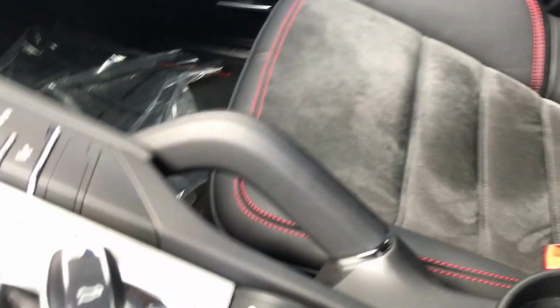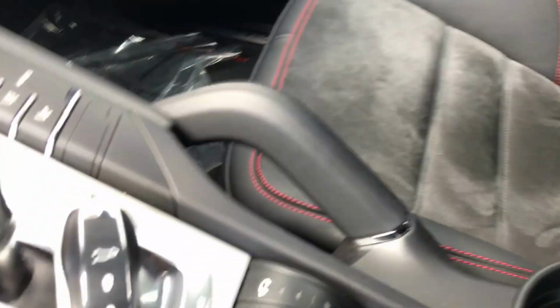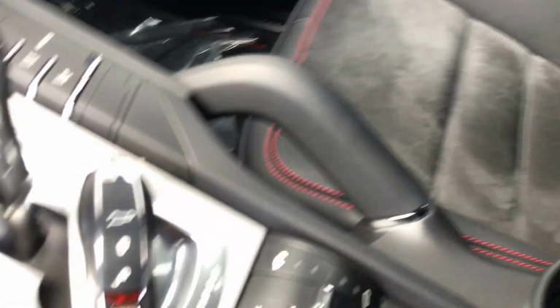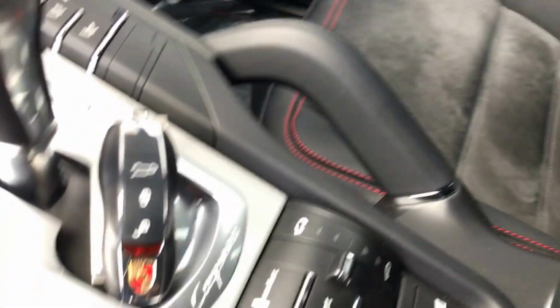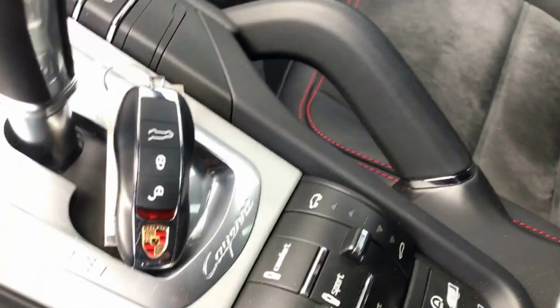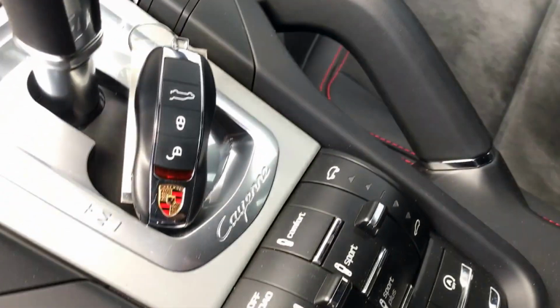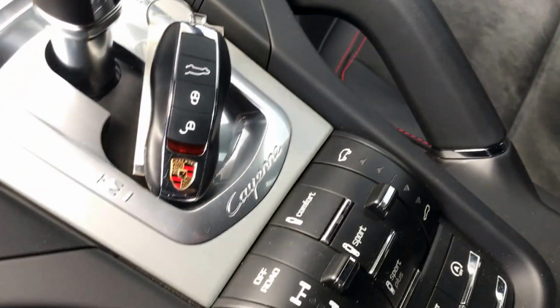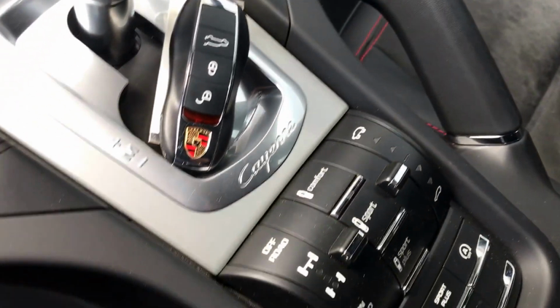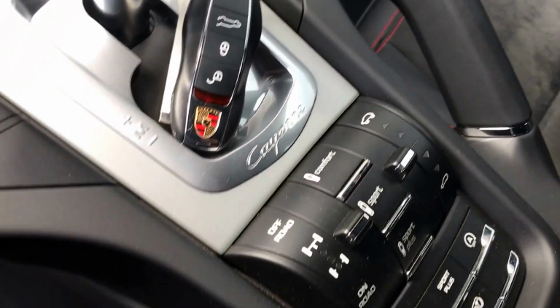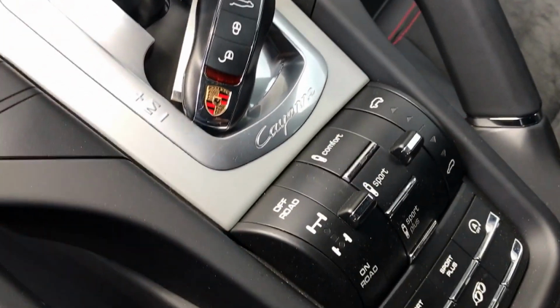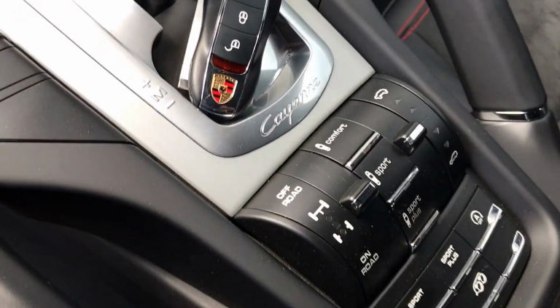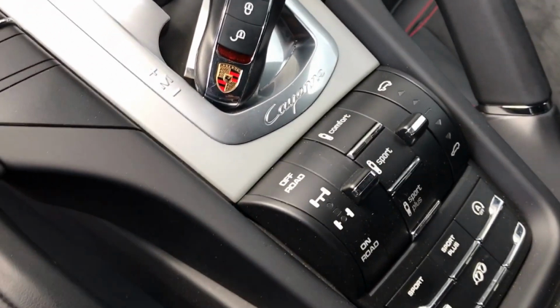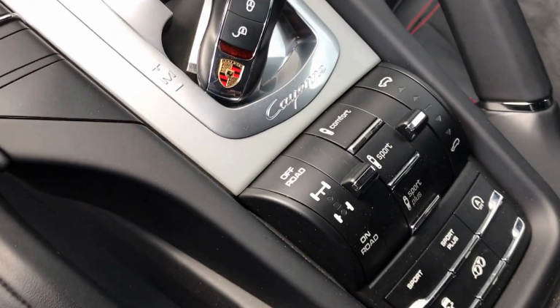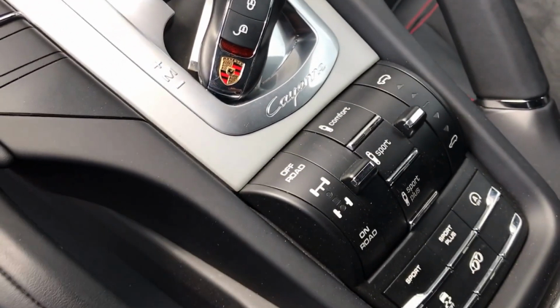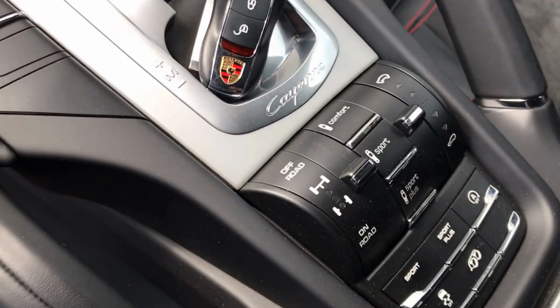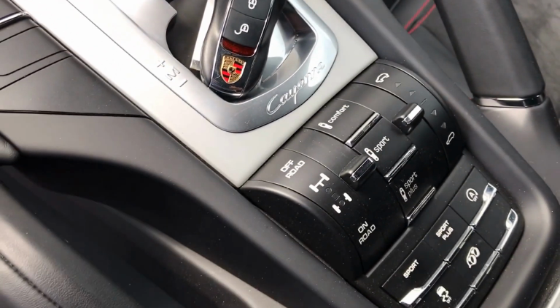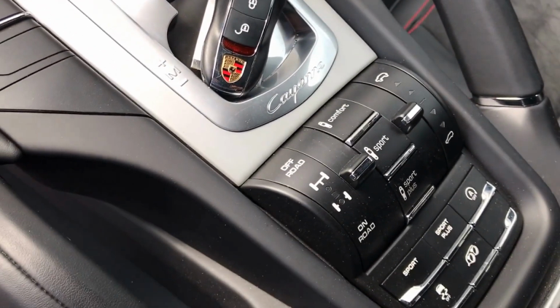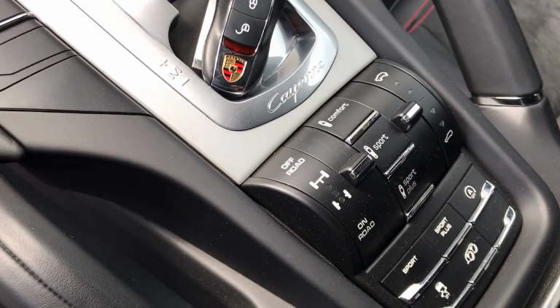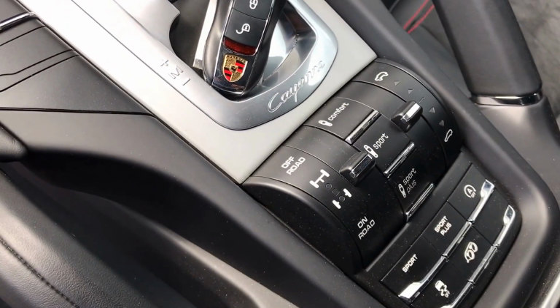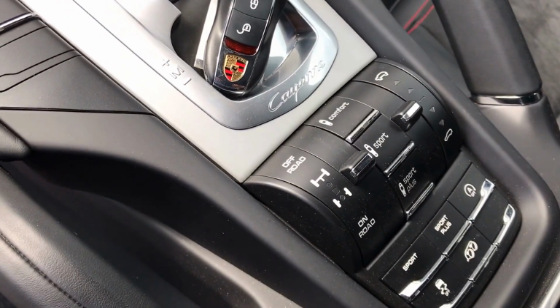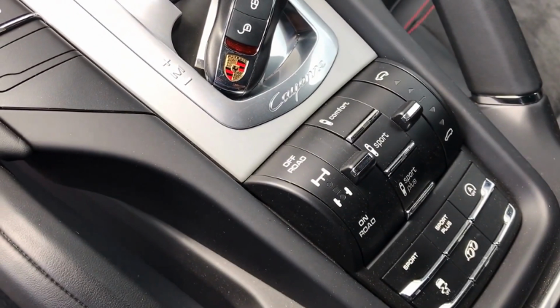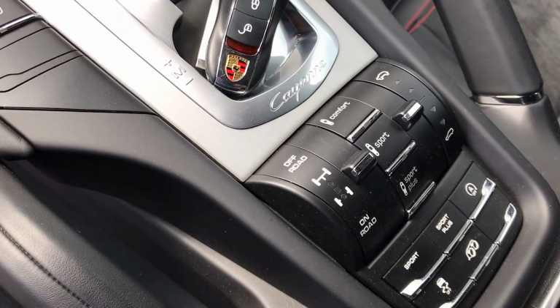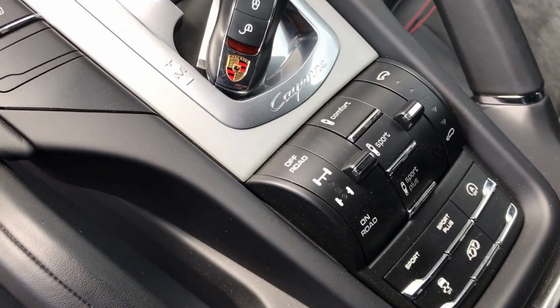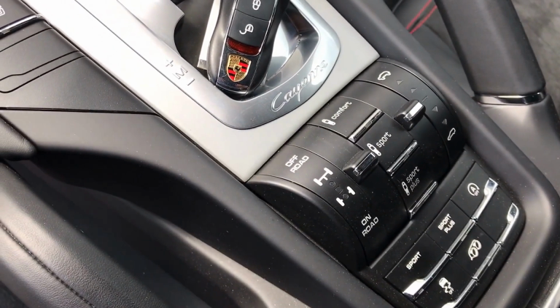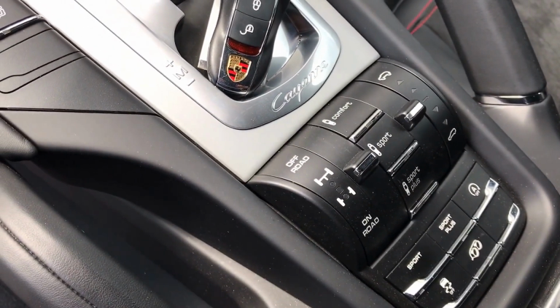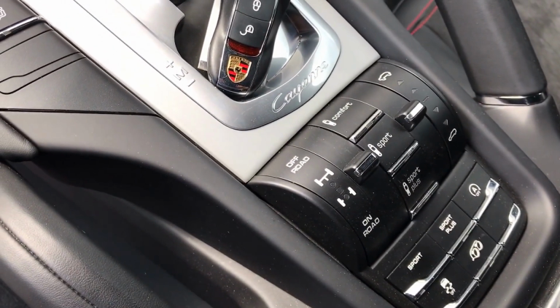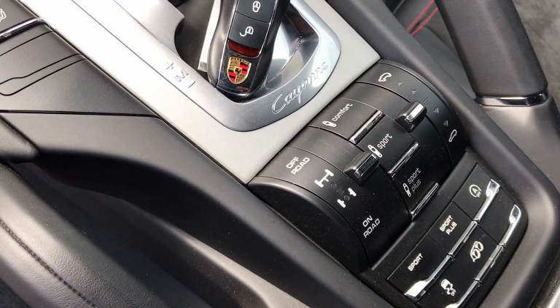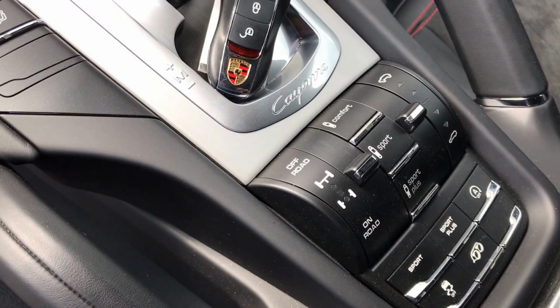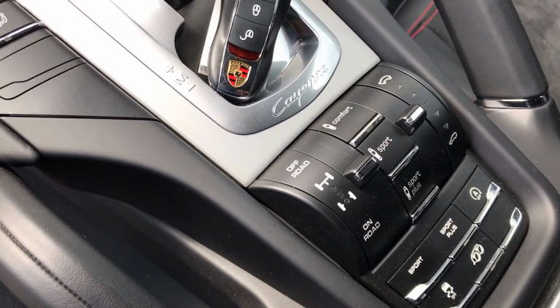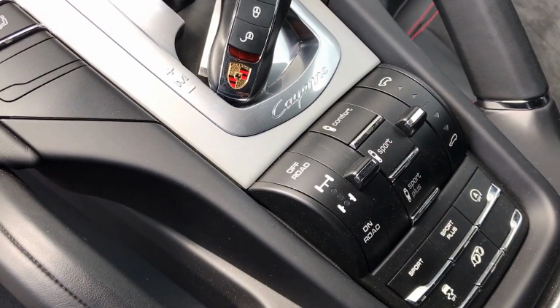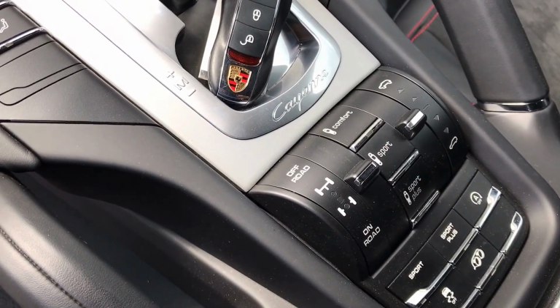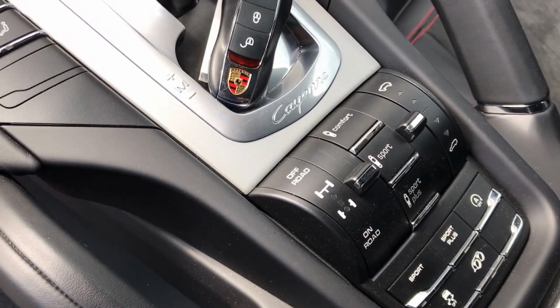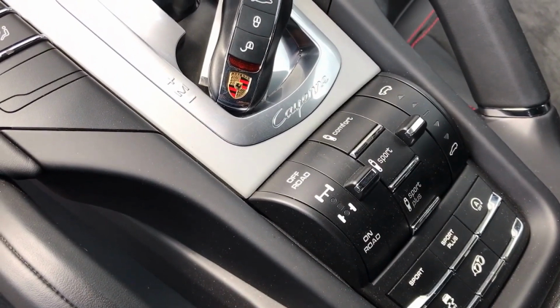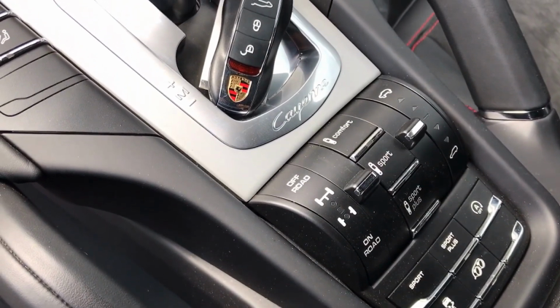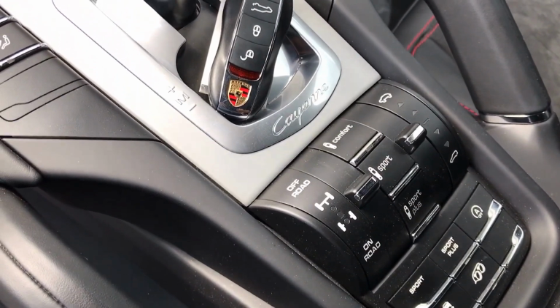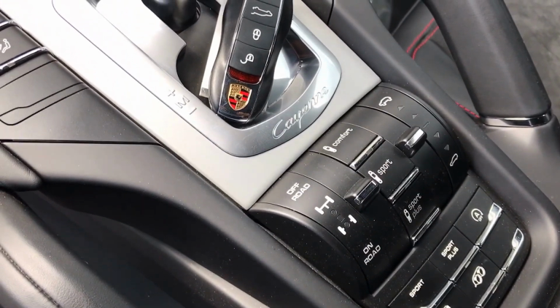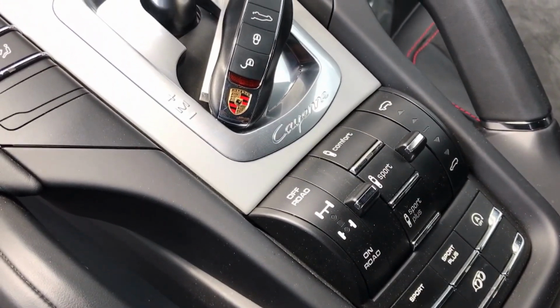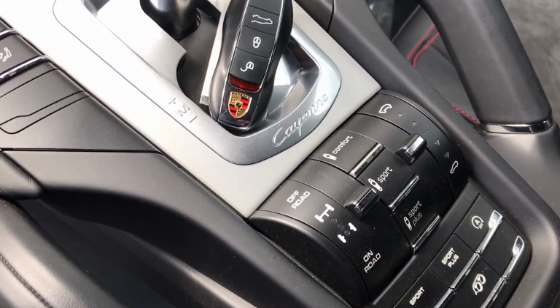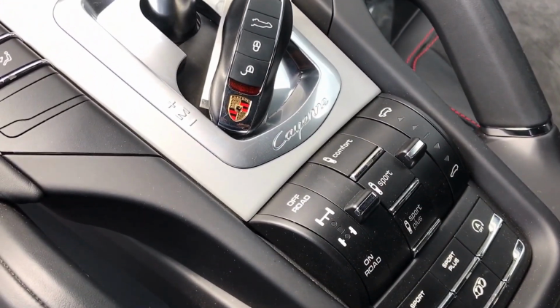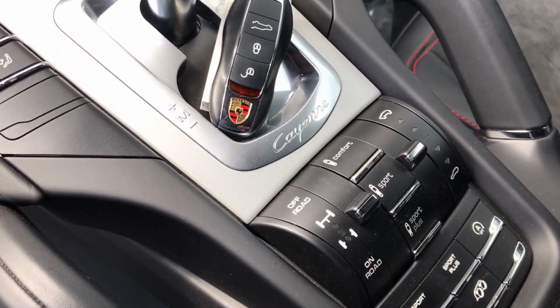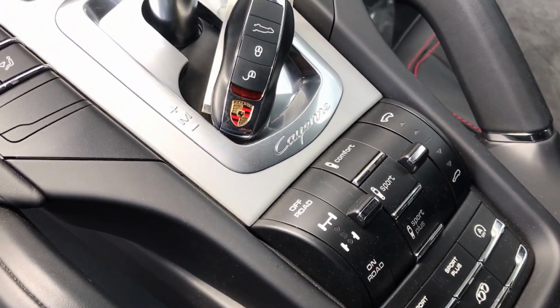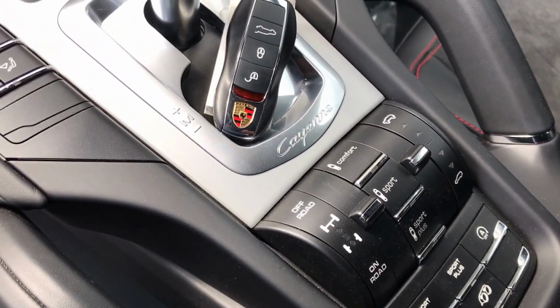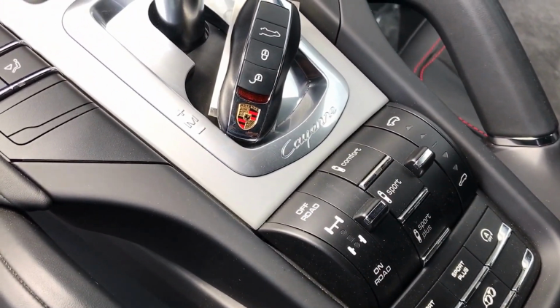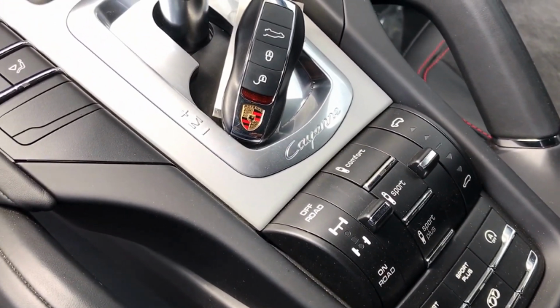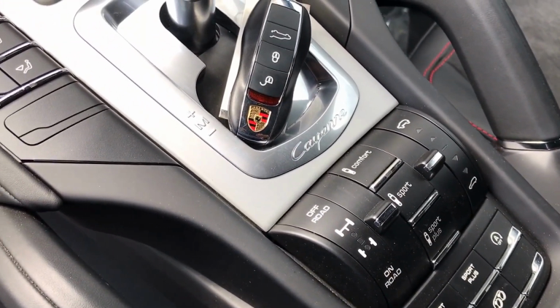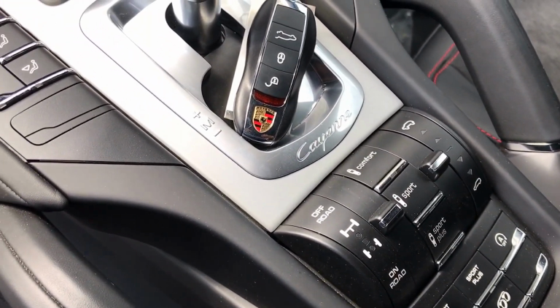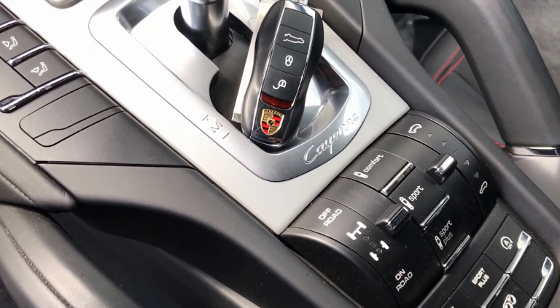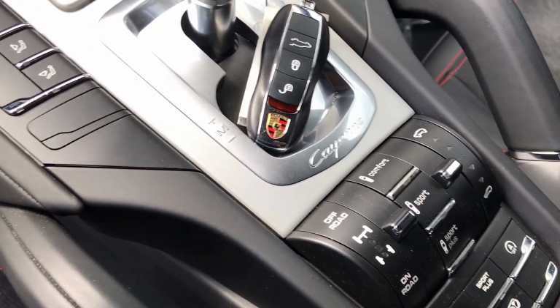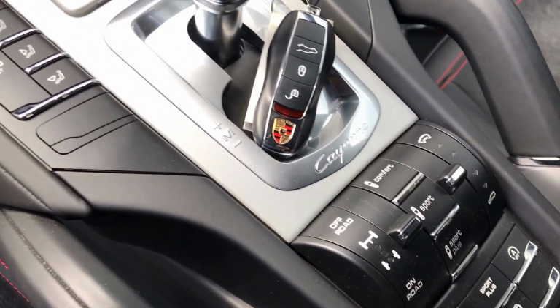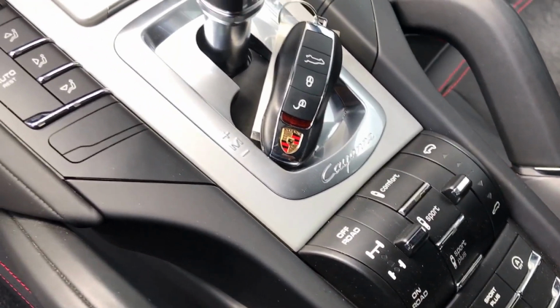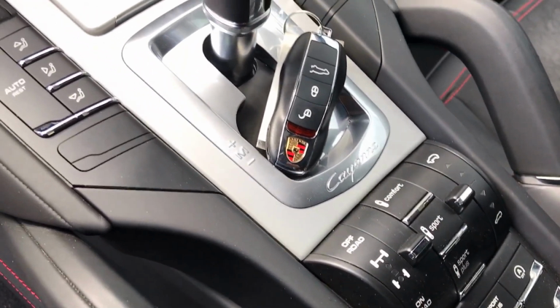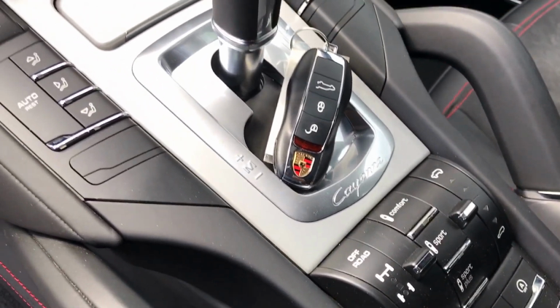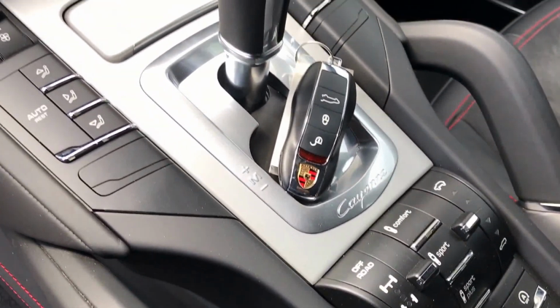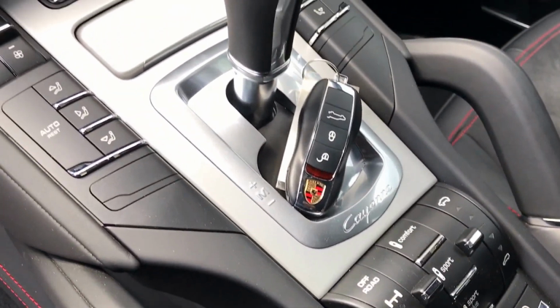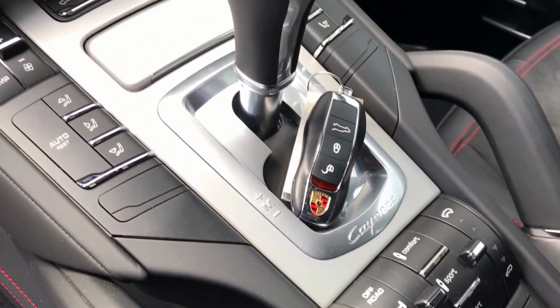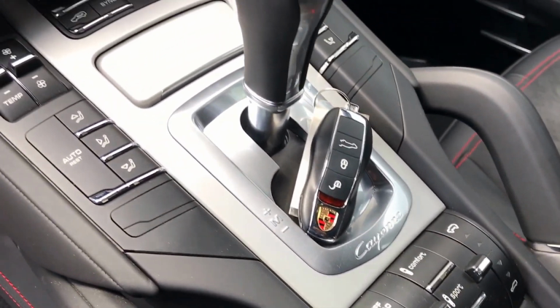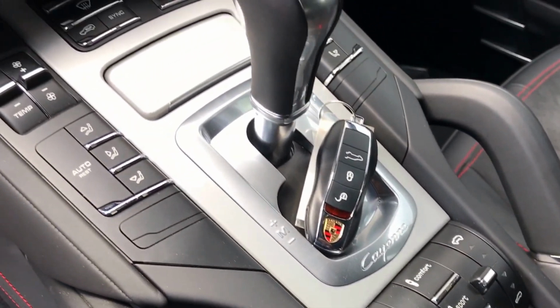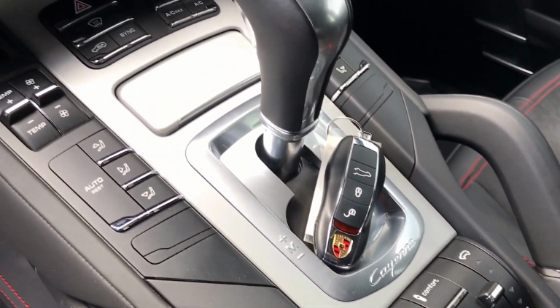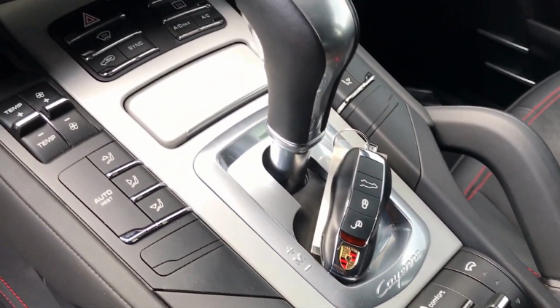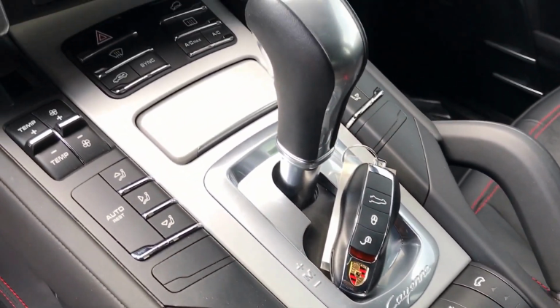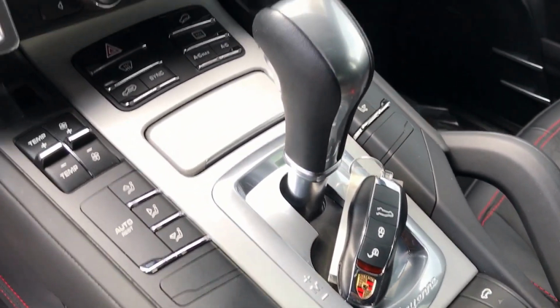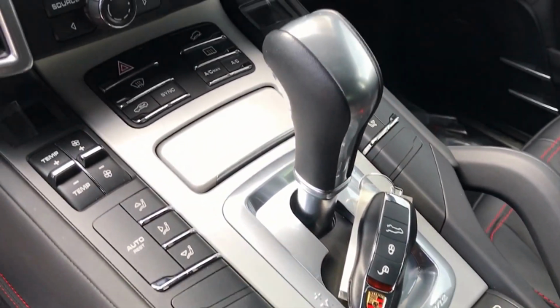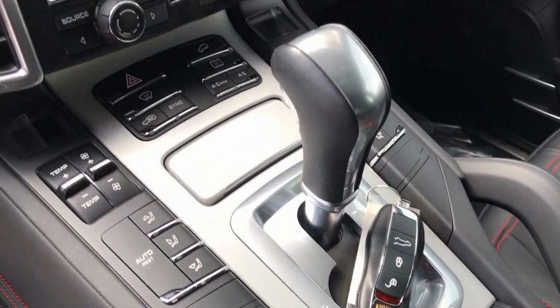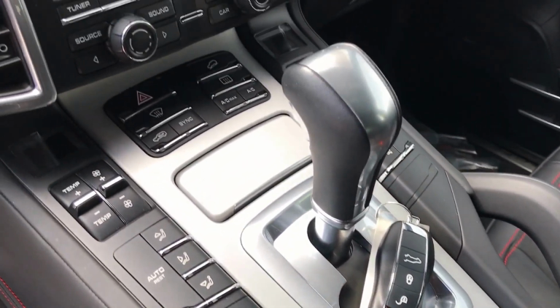You can see some of the options it's equipped with: sports exhaust, sport chrono, air suspension, and PASM. Very well equipped car.